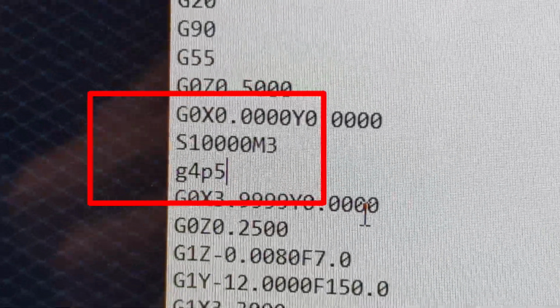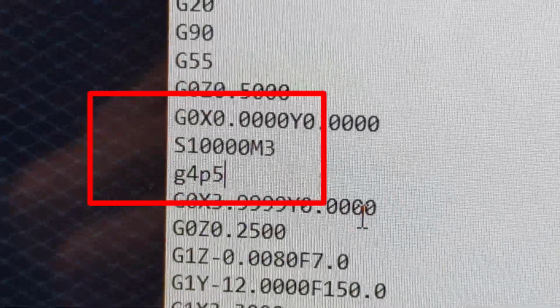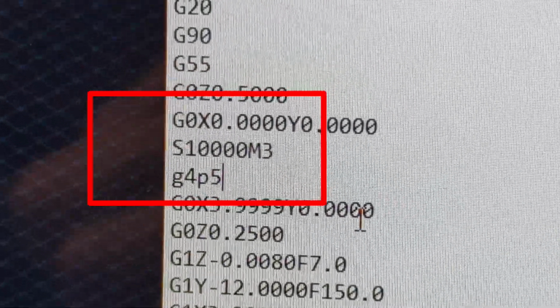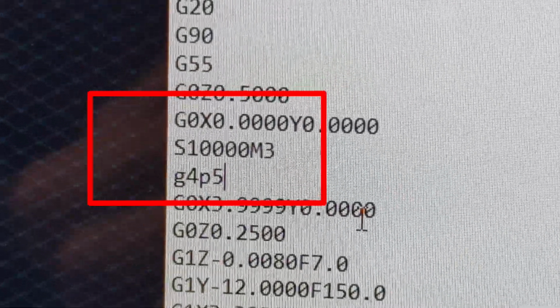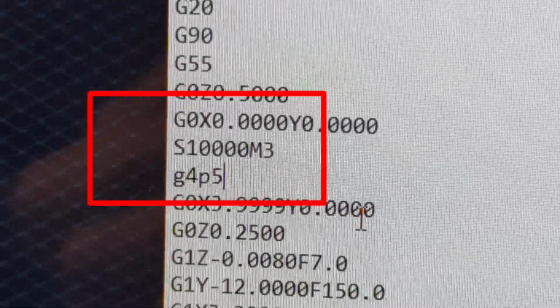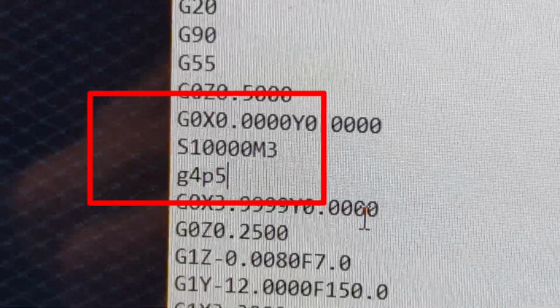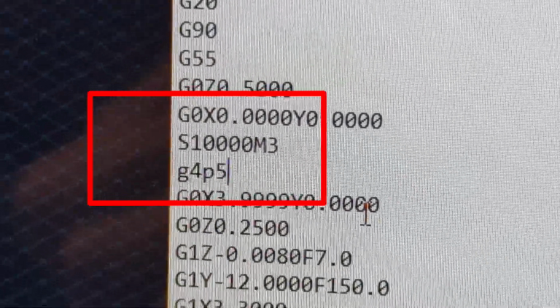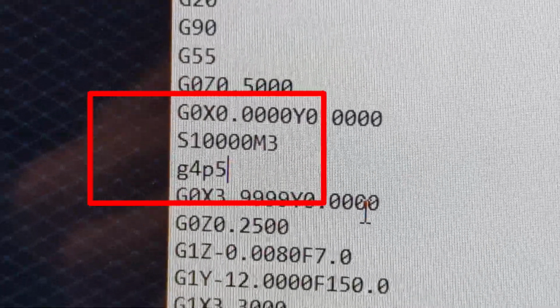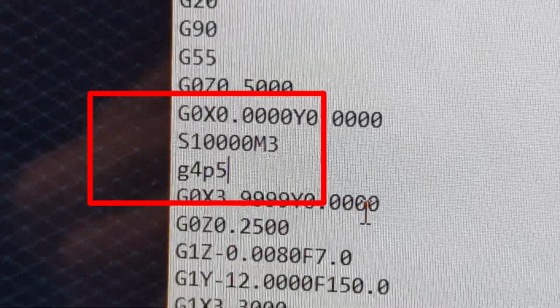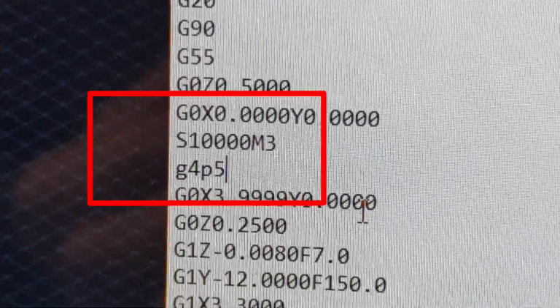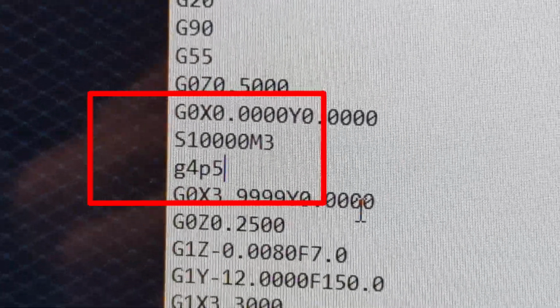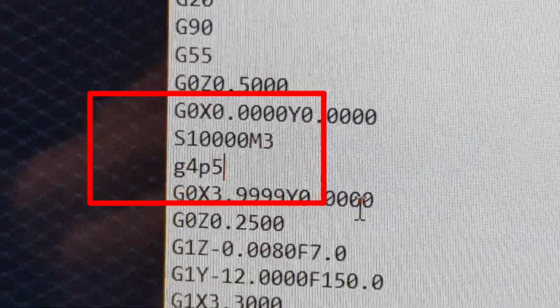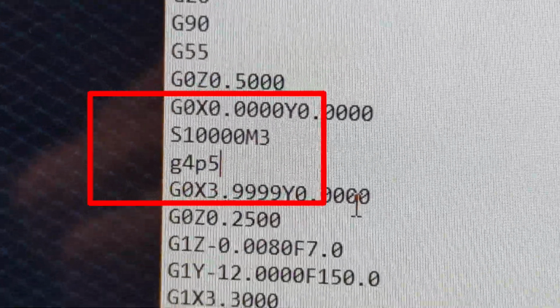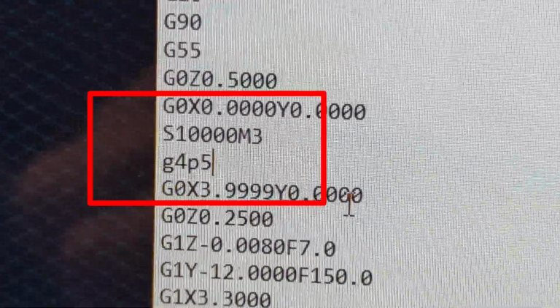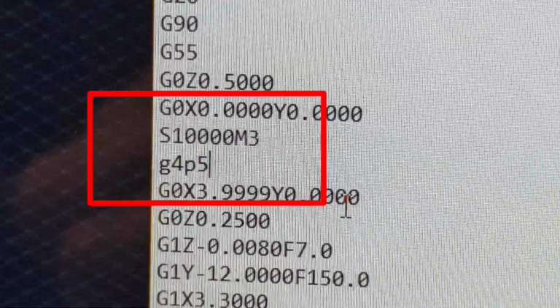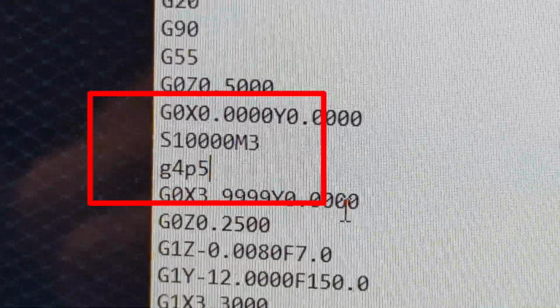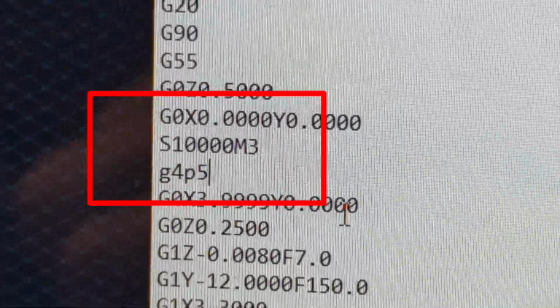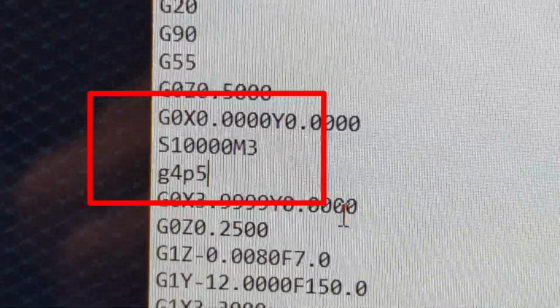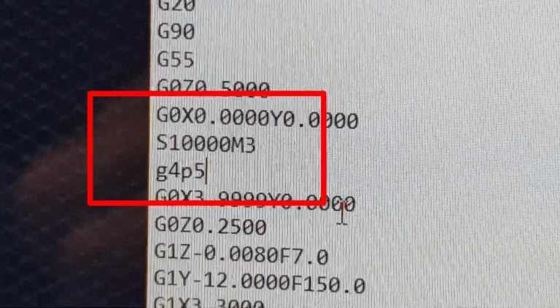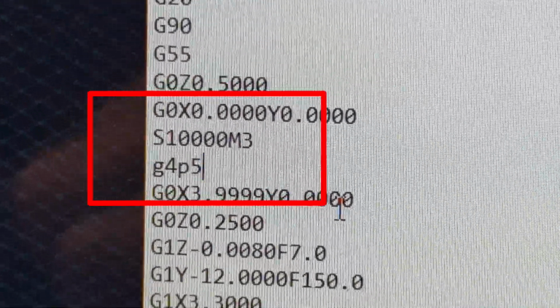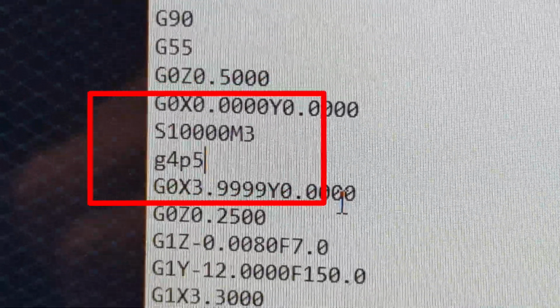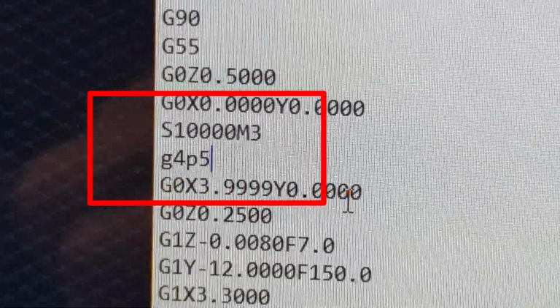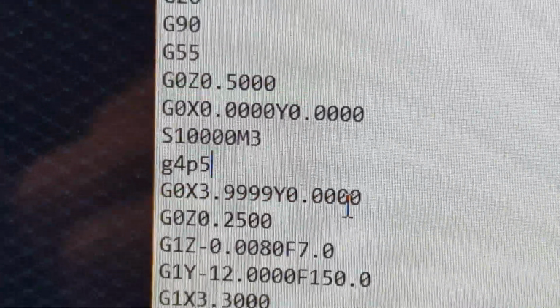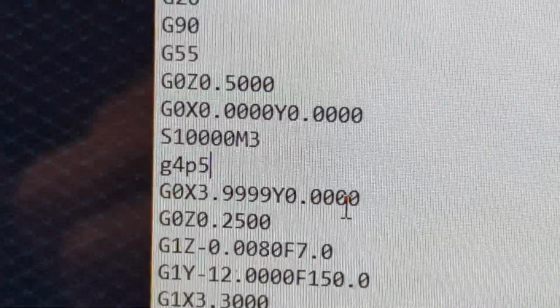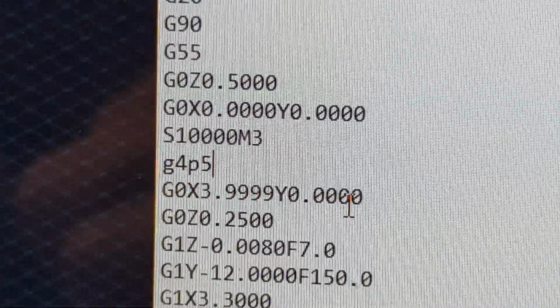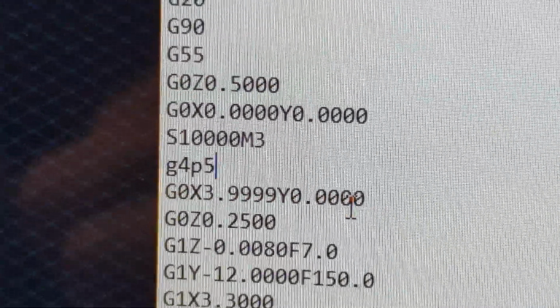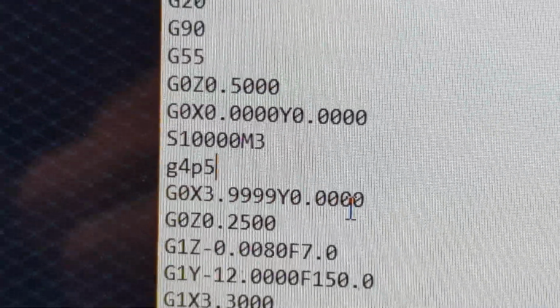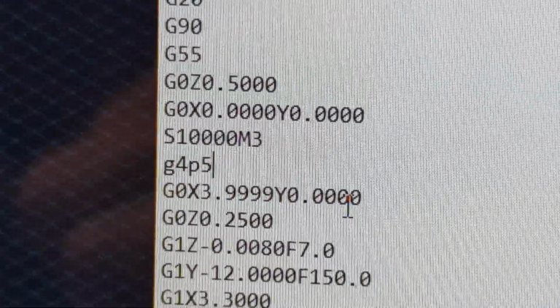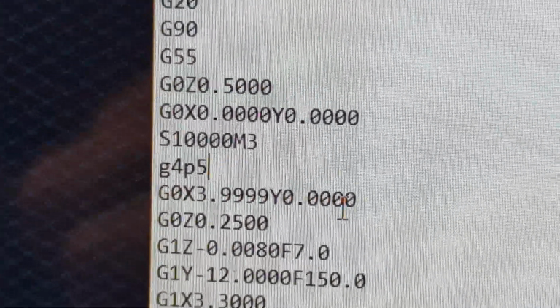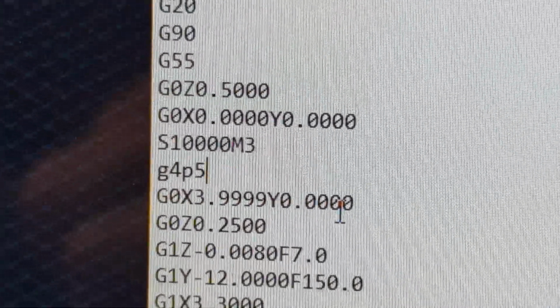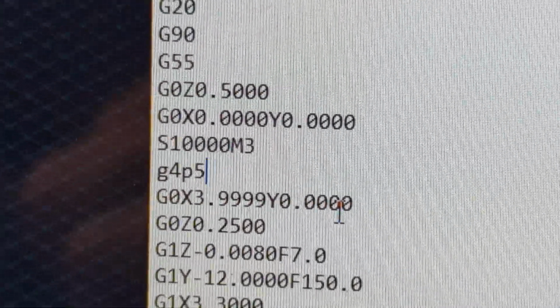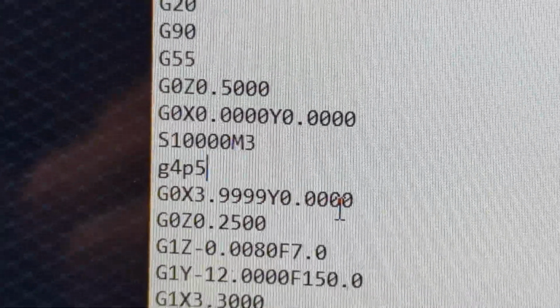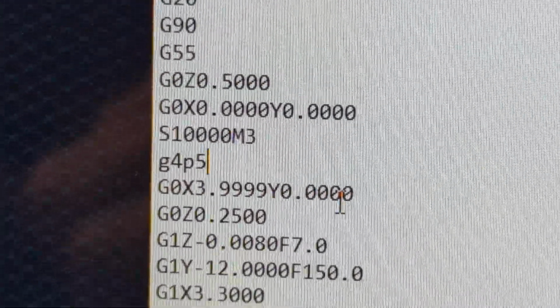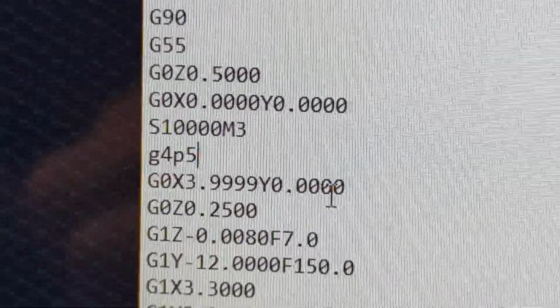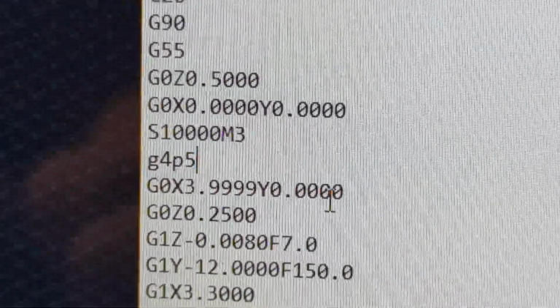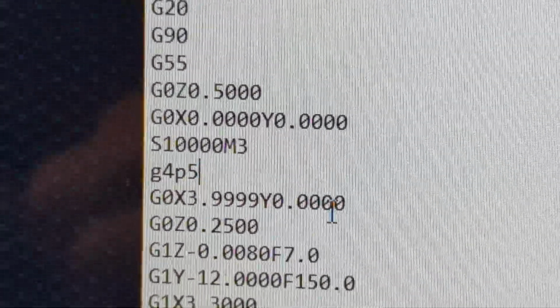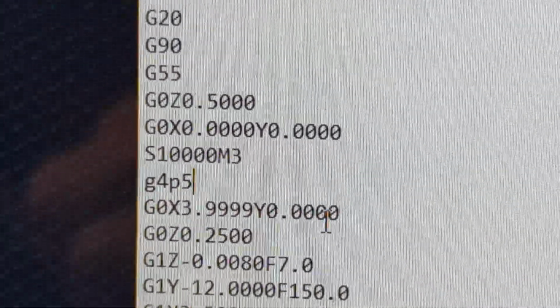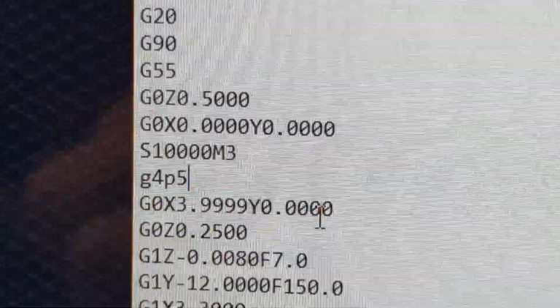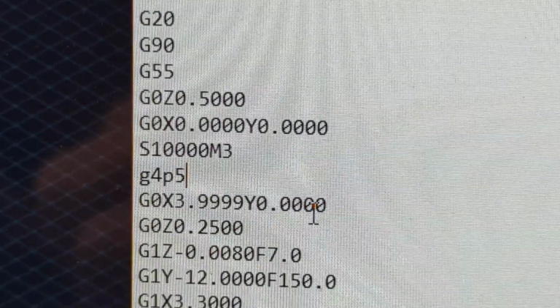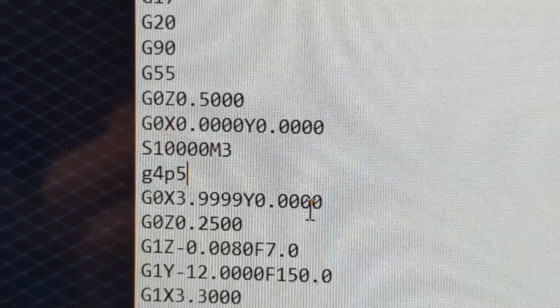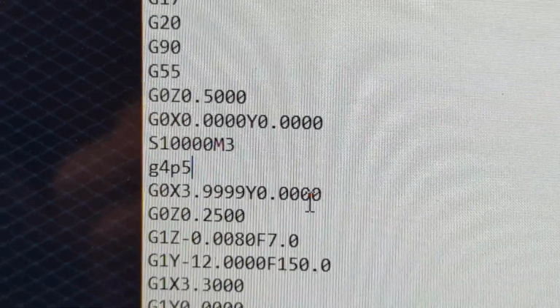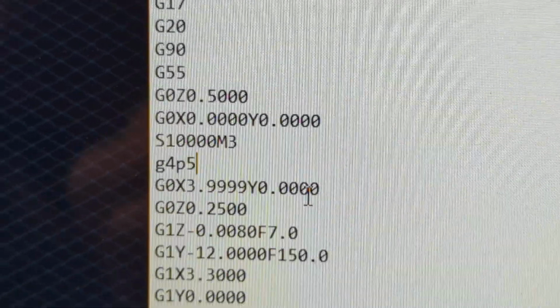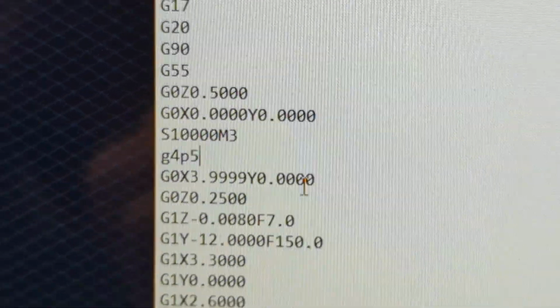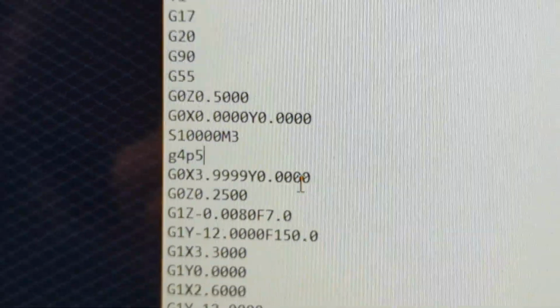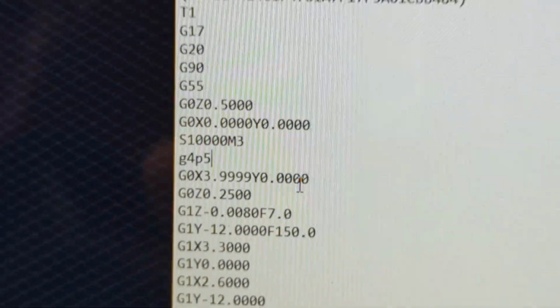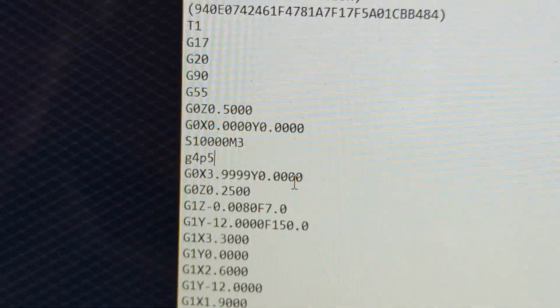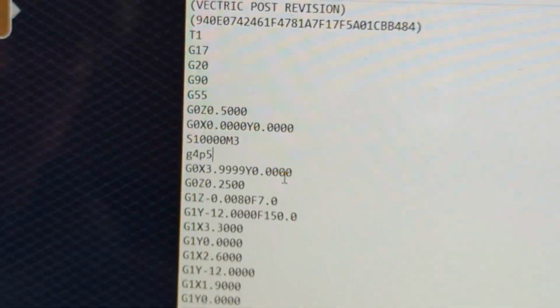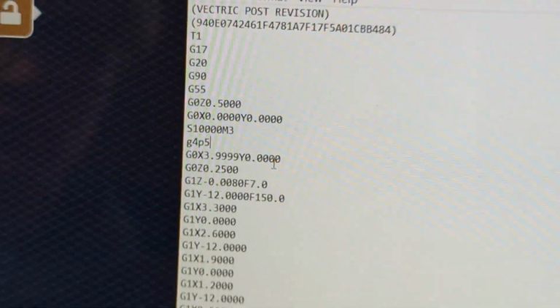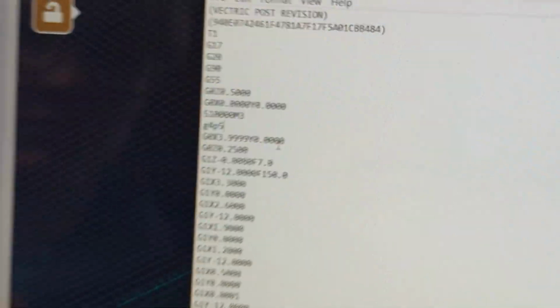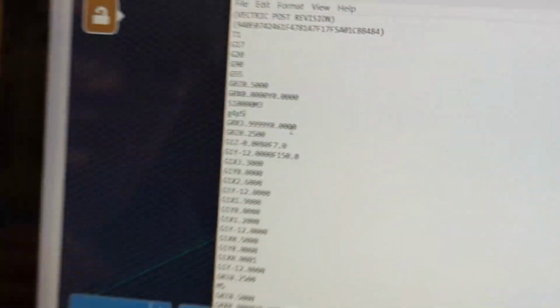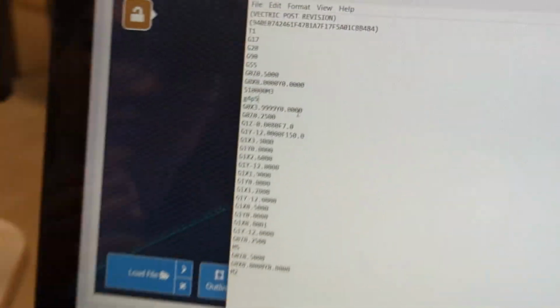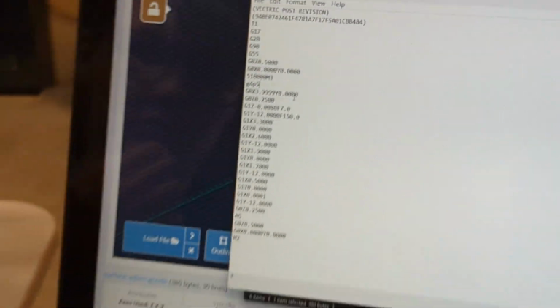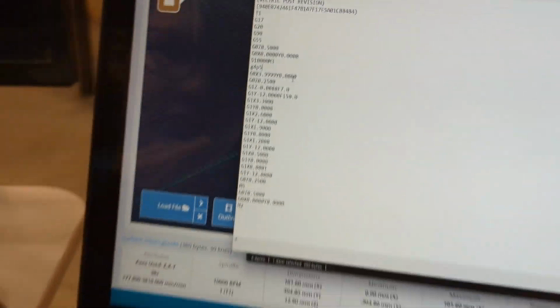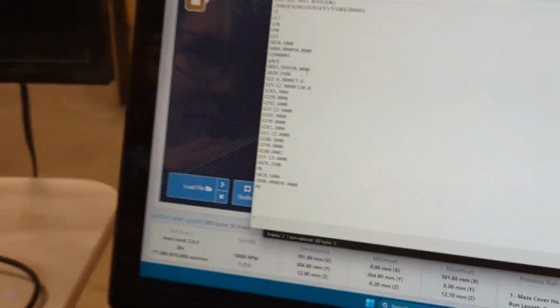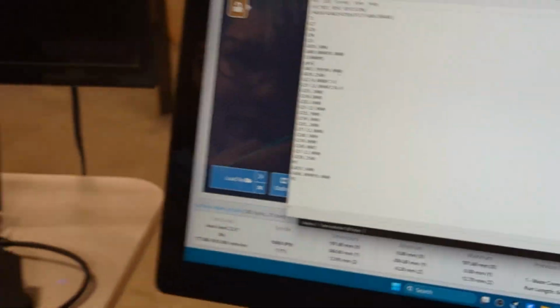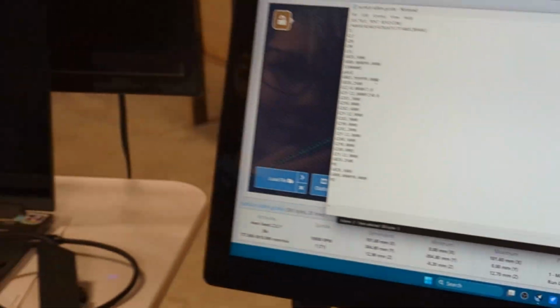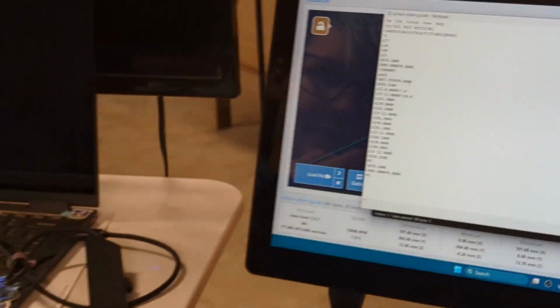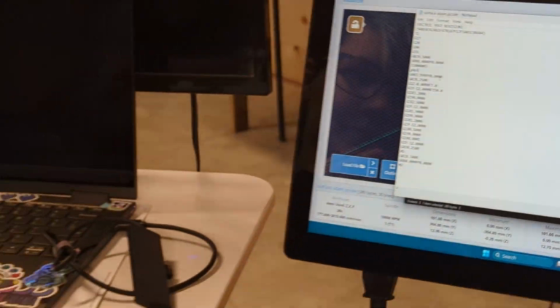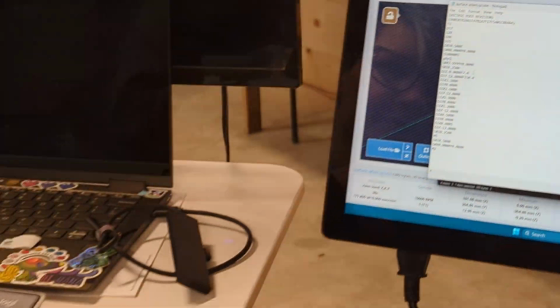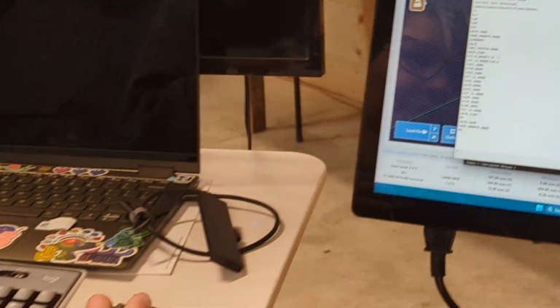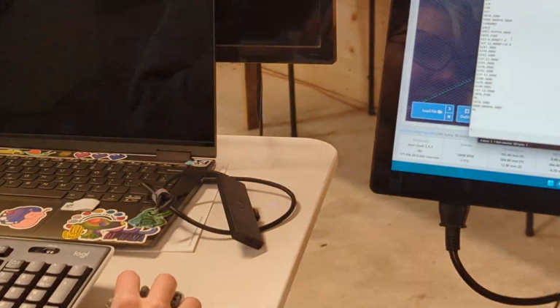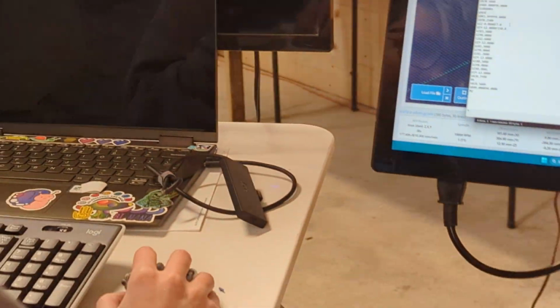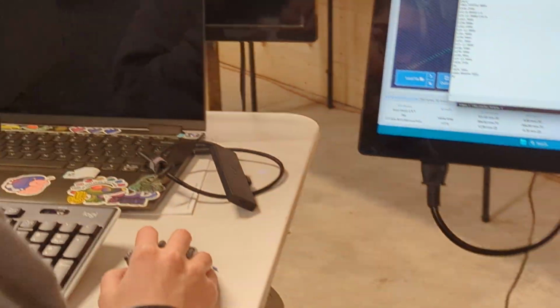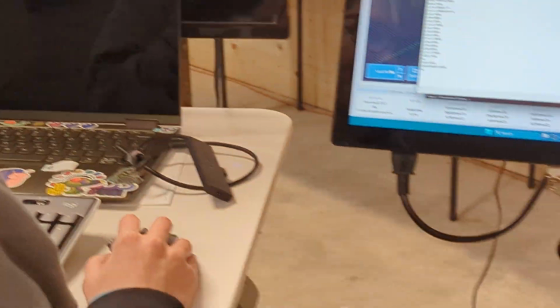Once it reads that, it's saying wait for 5 seconds - which is what the G4 is - and then it'll move. And that gives it an opportunity to wind up.